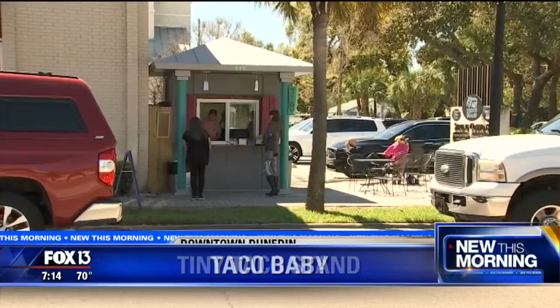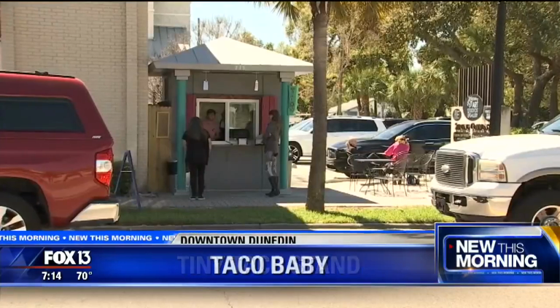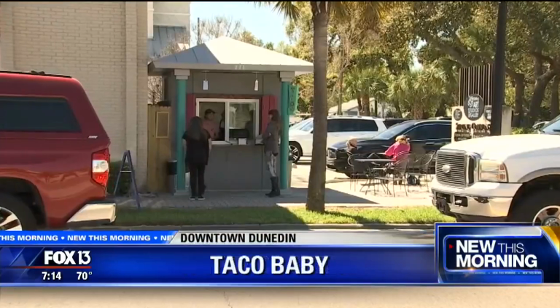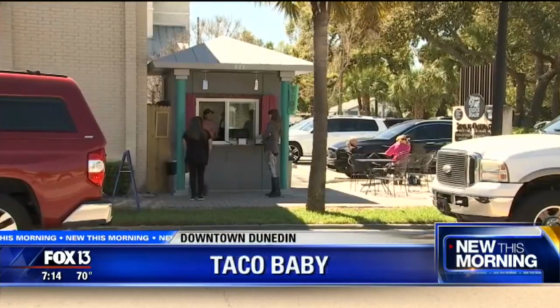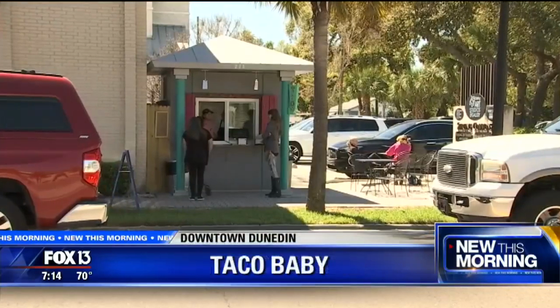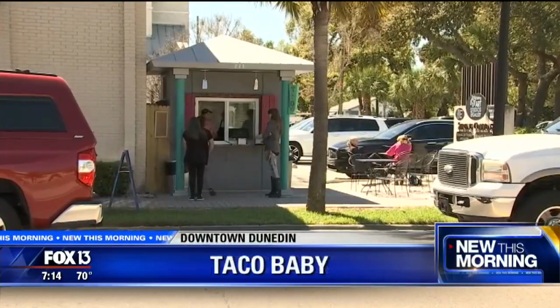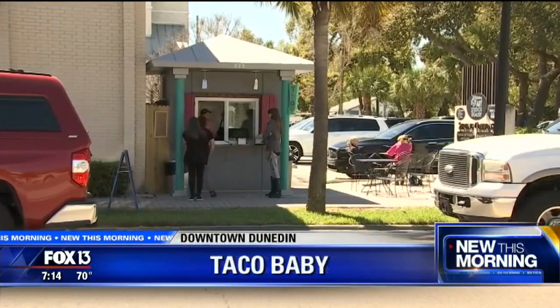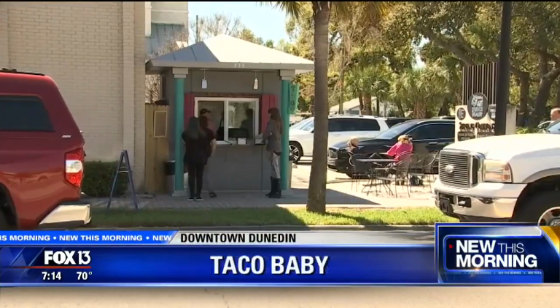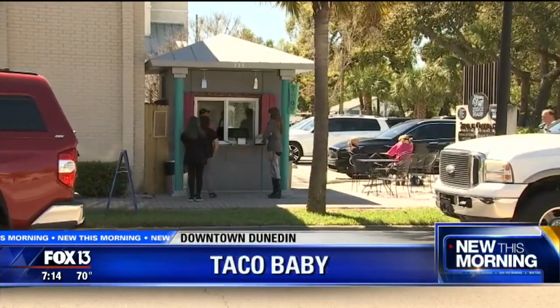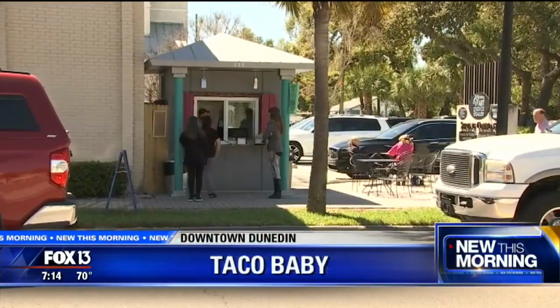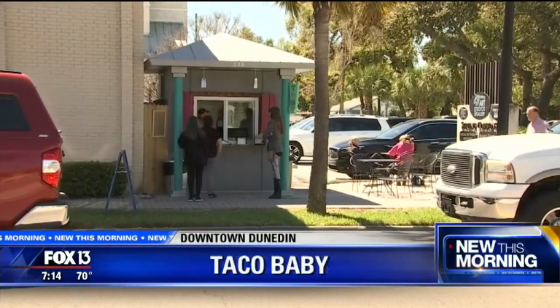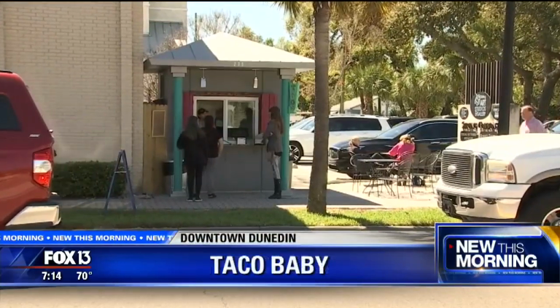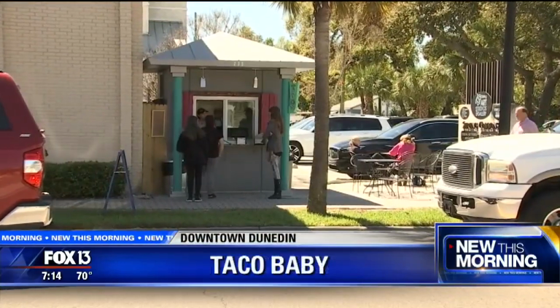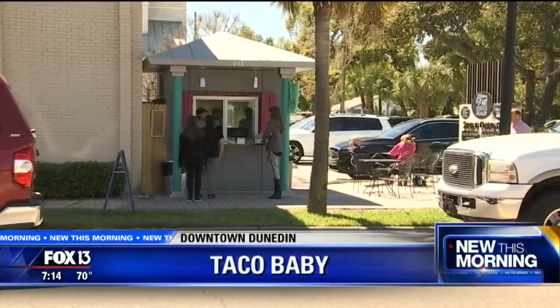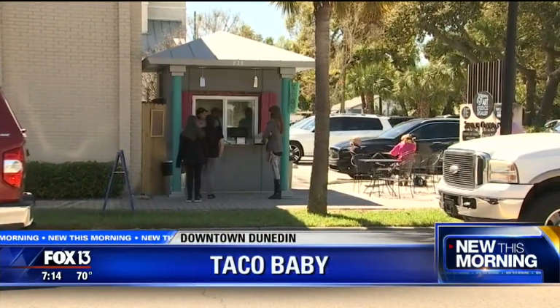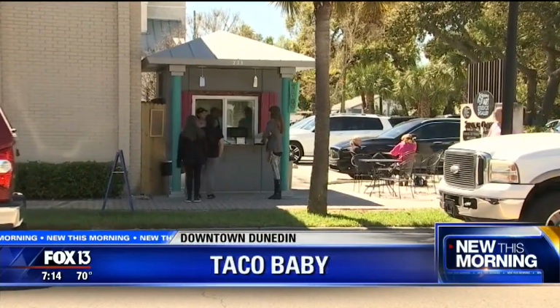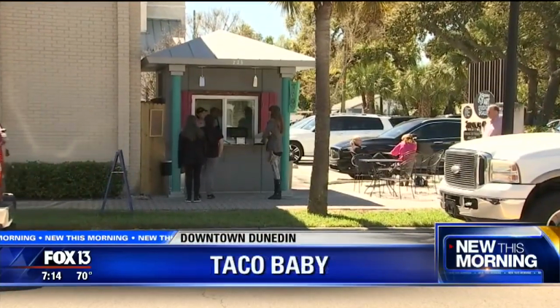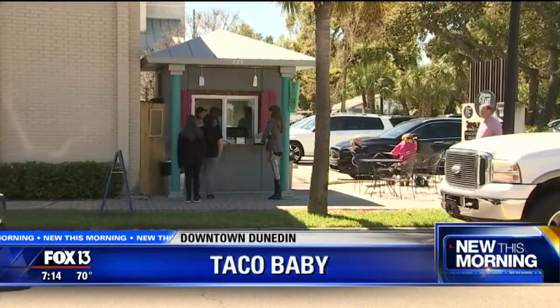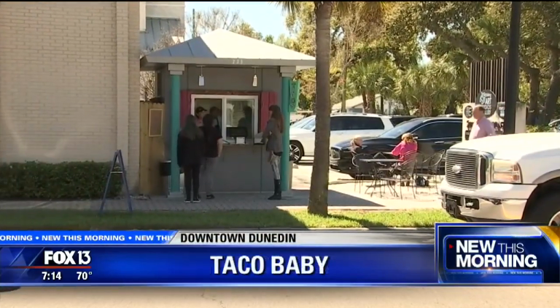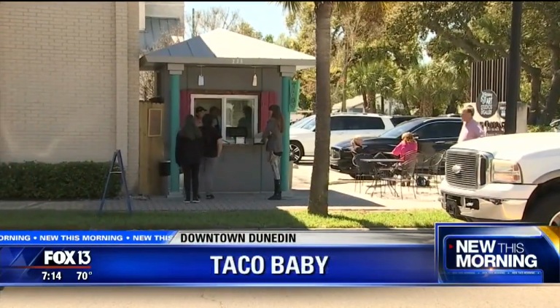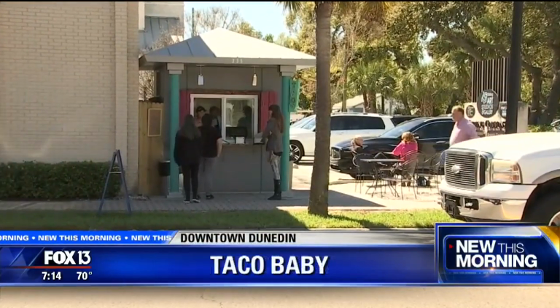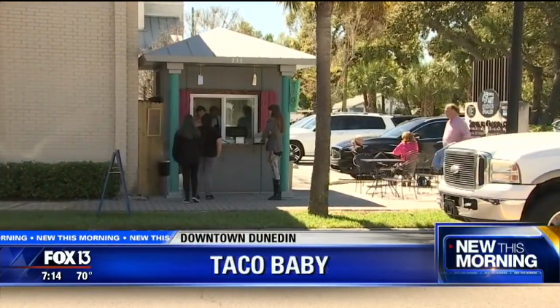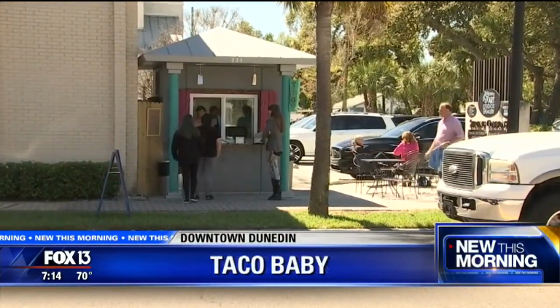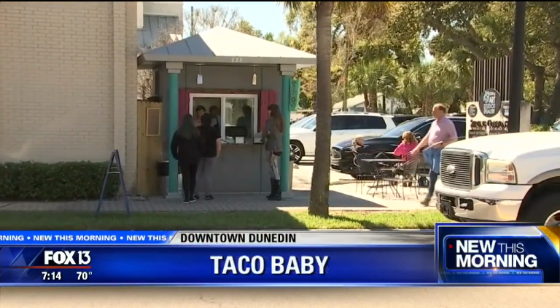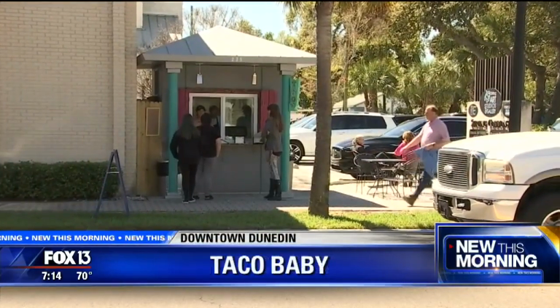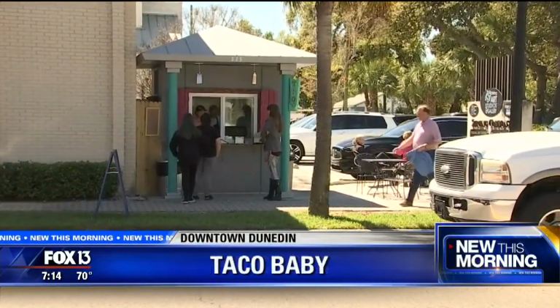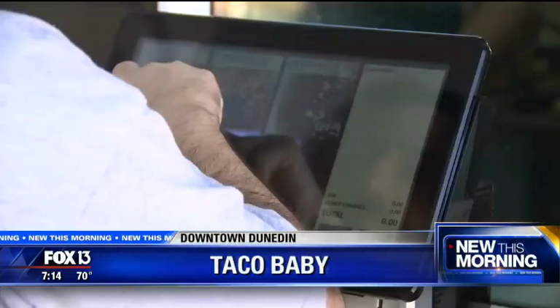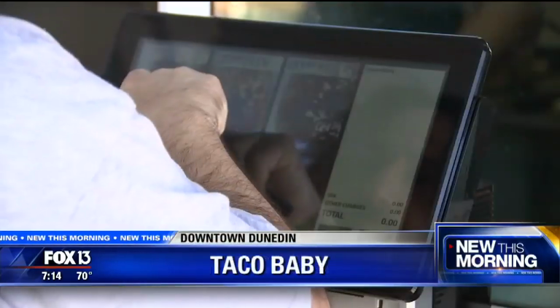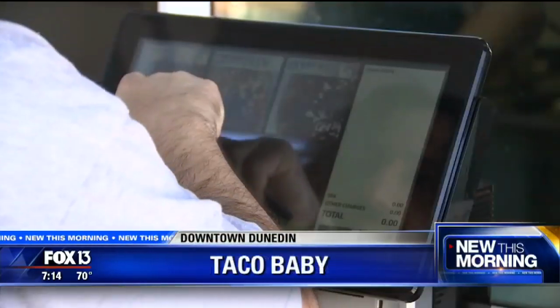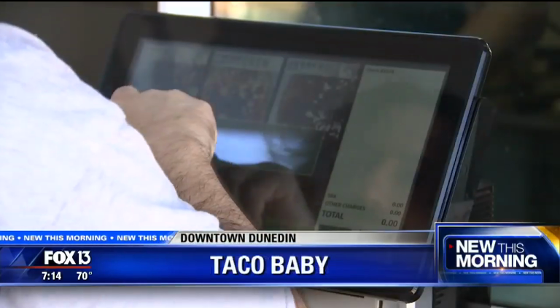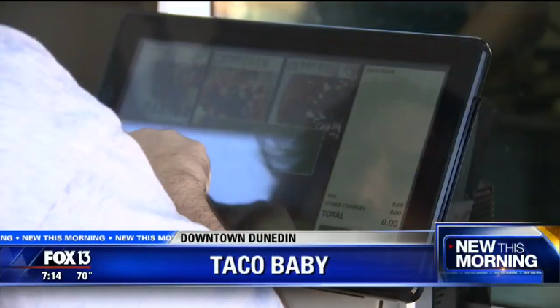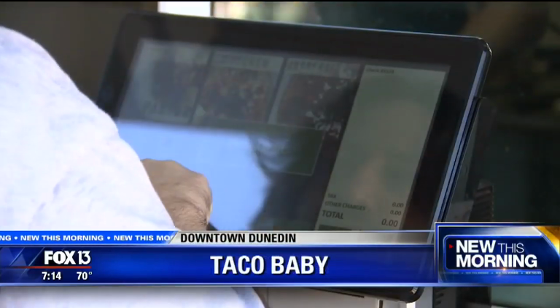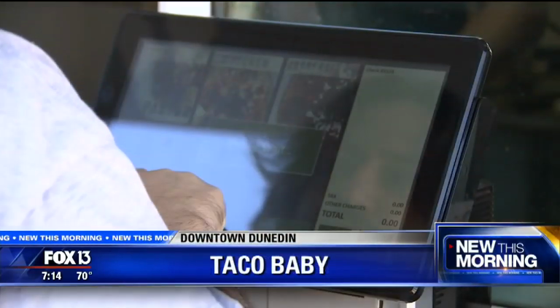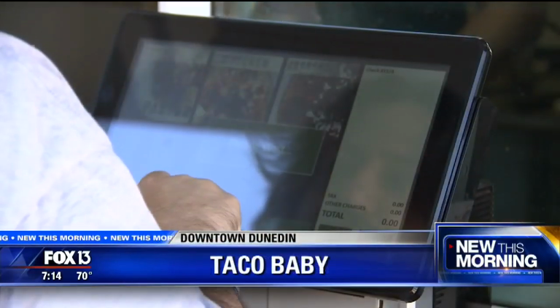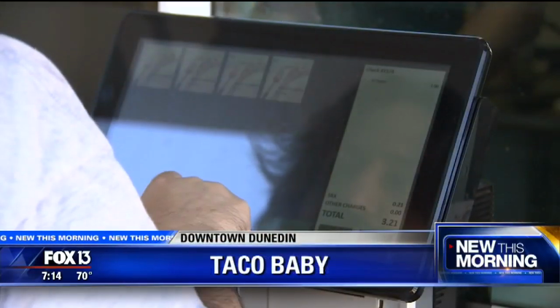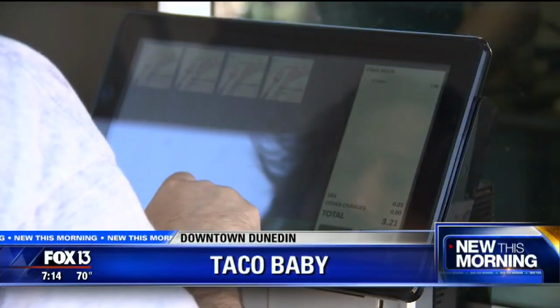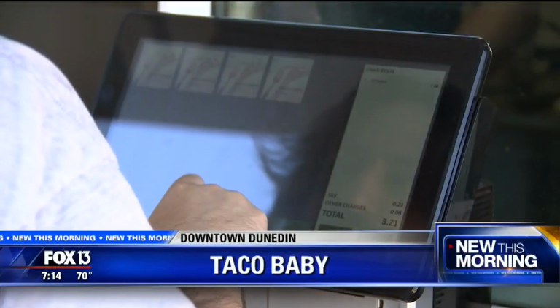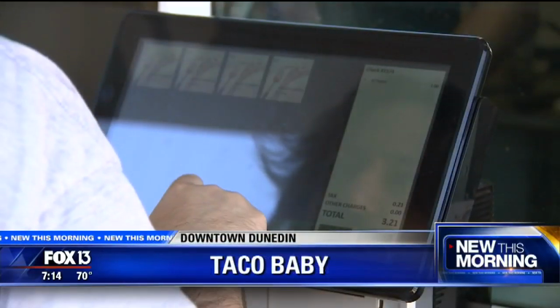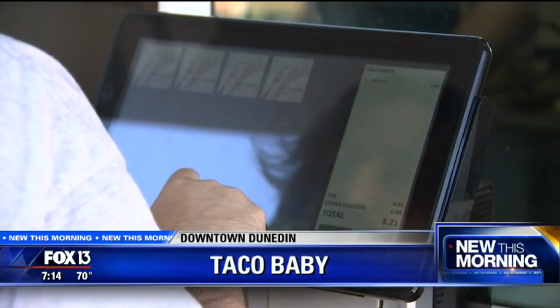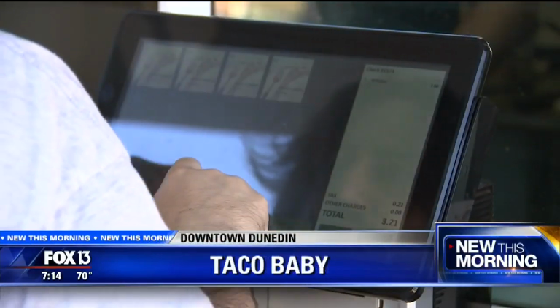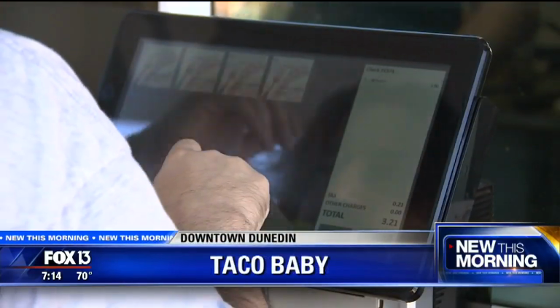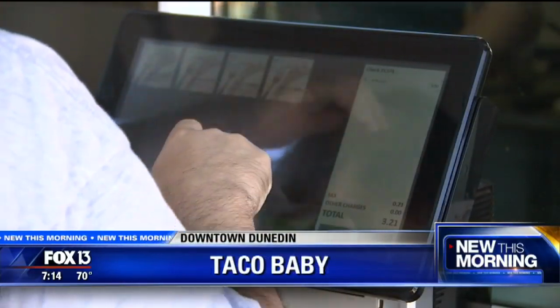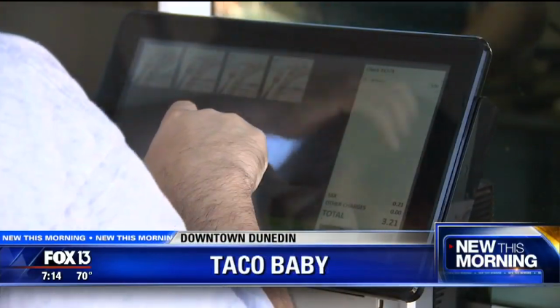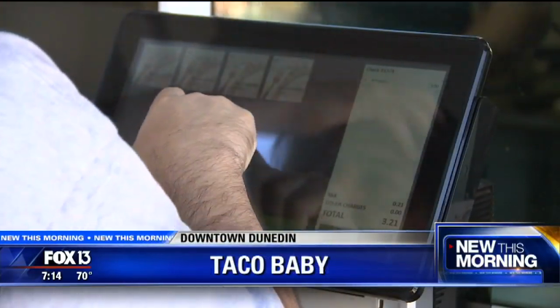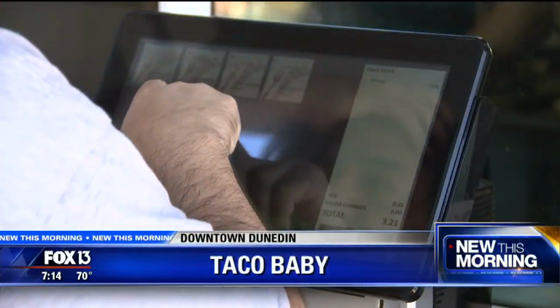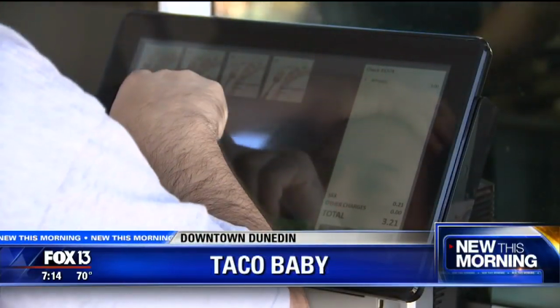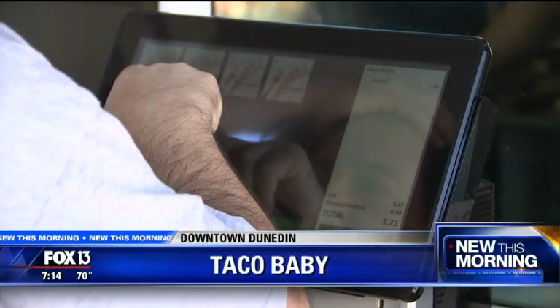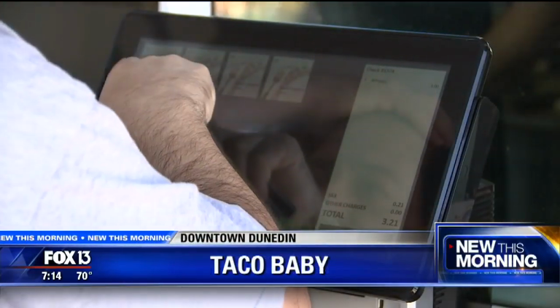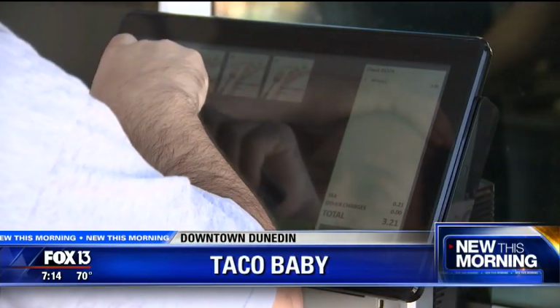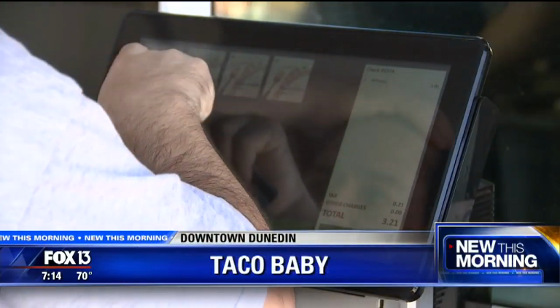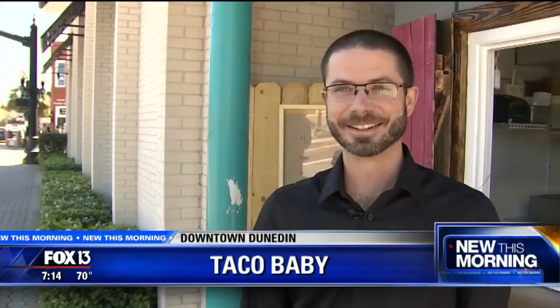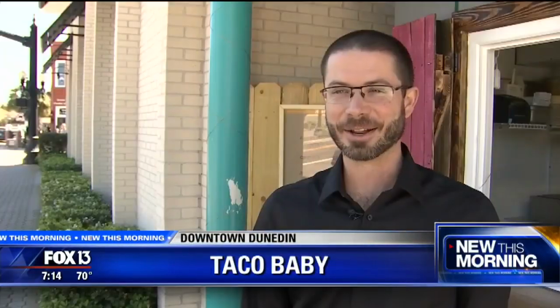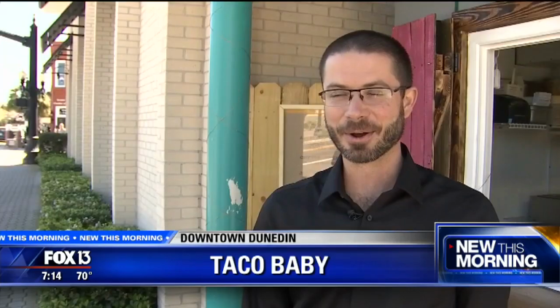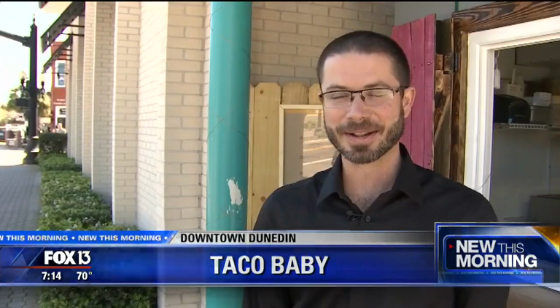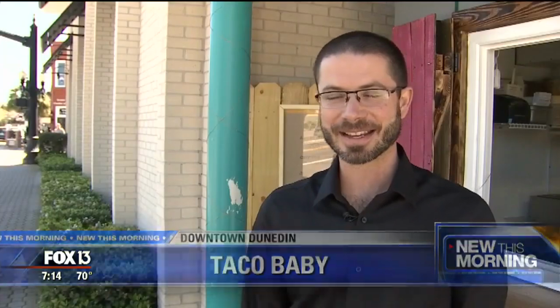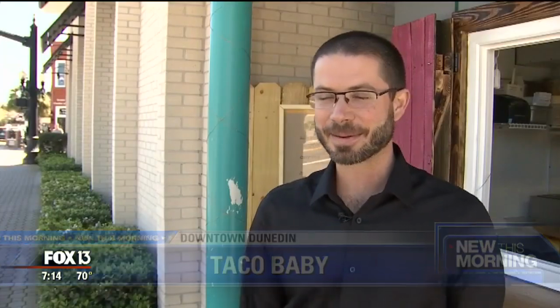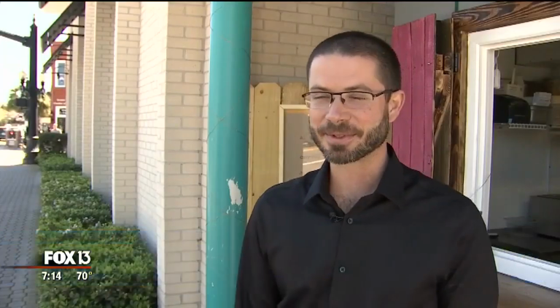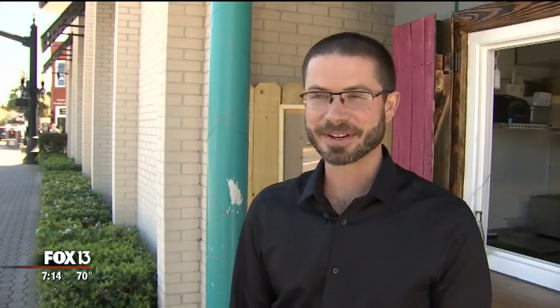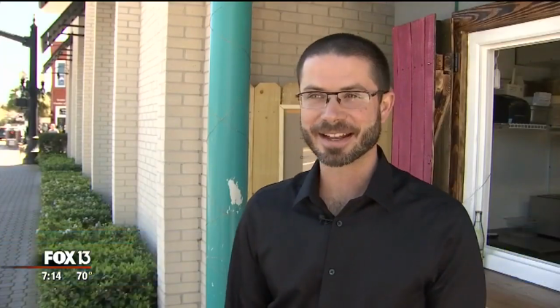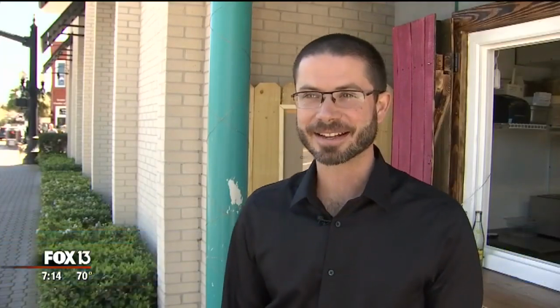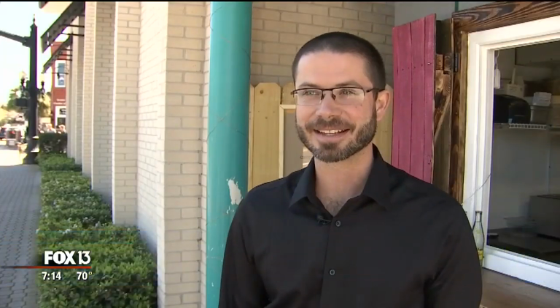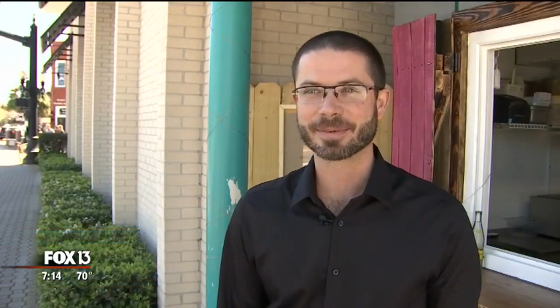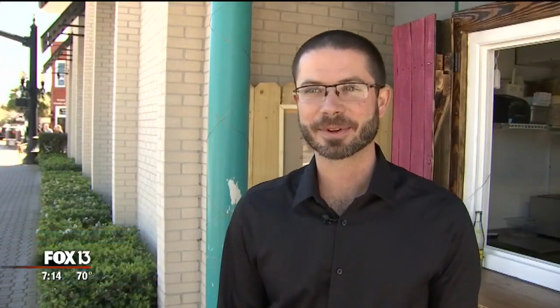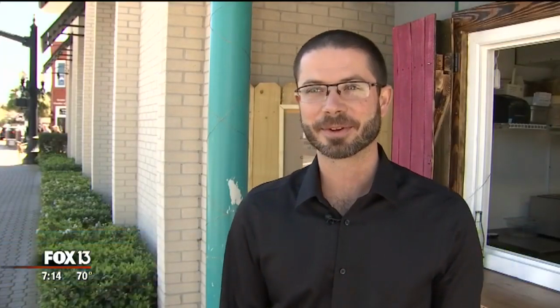Have you been here before? This is our taco baby. So we're kind of like a self-serve kiosk? No, it's absolutely not typical.